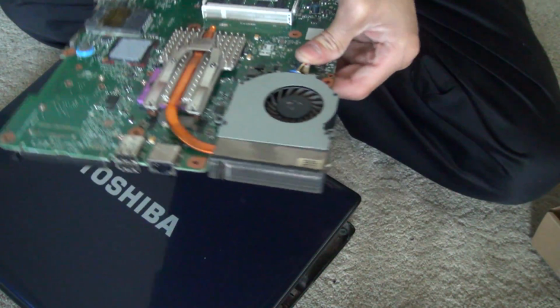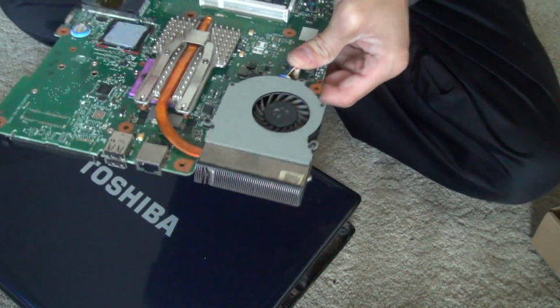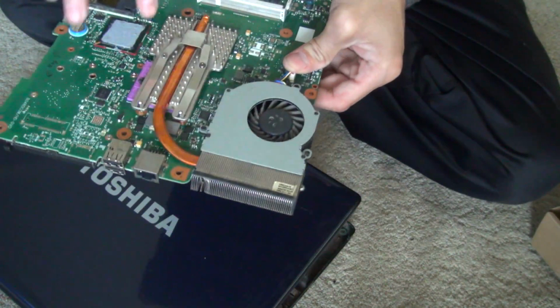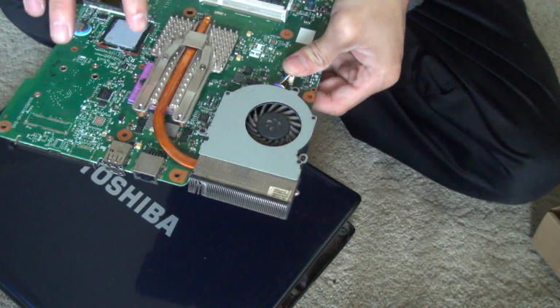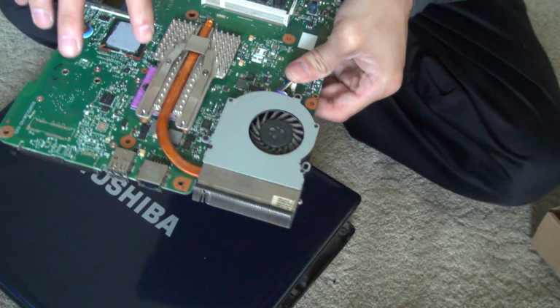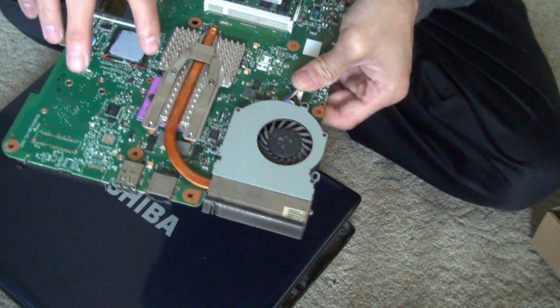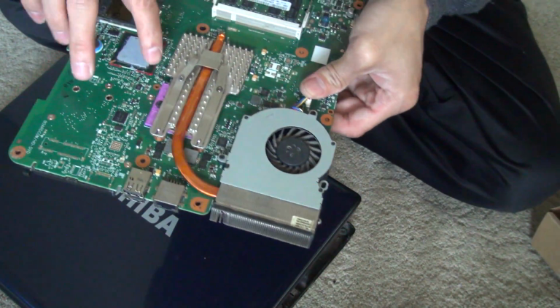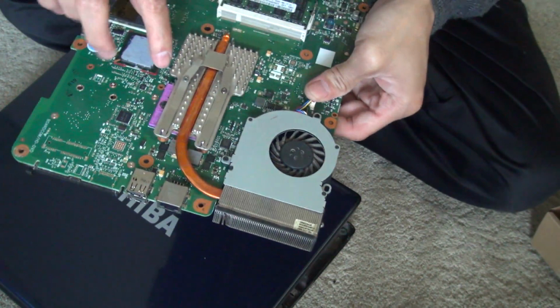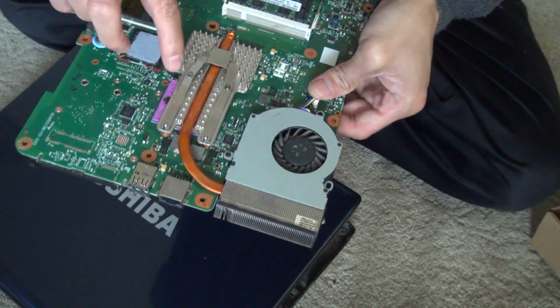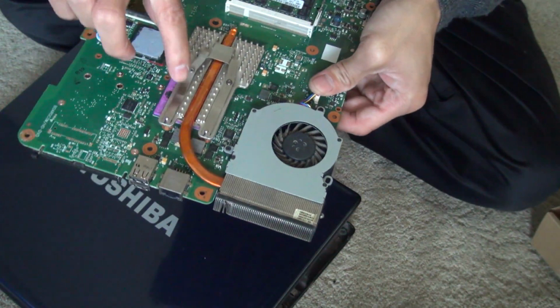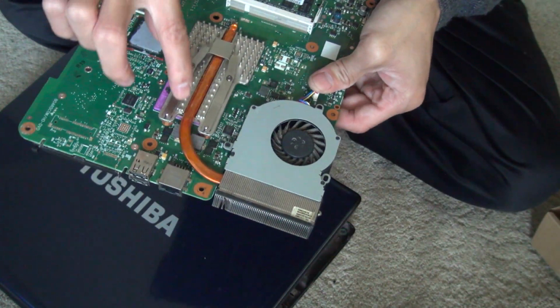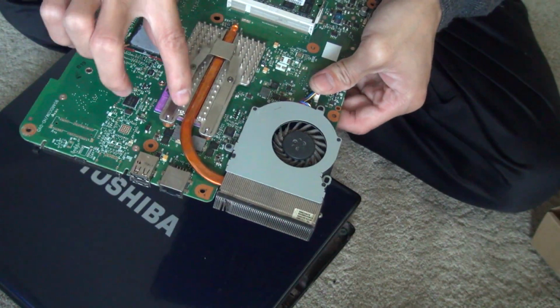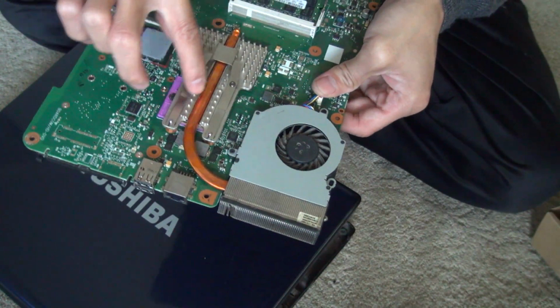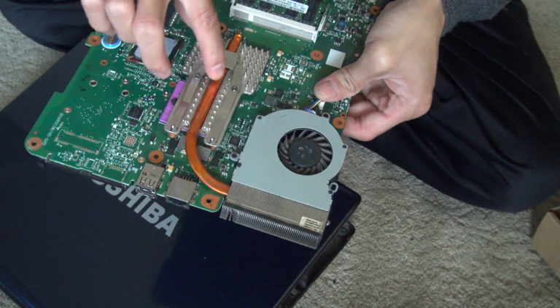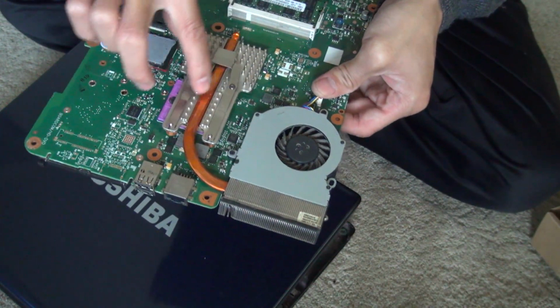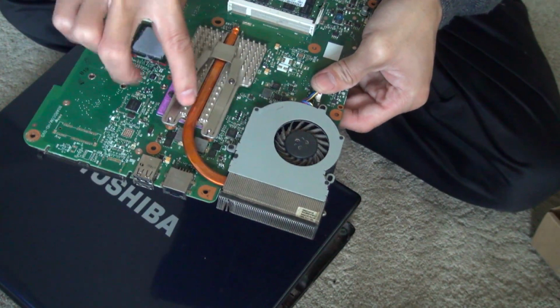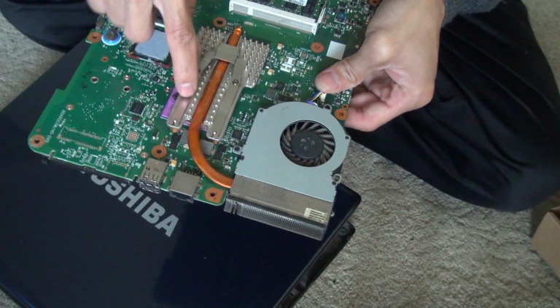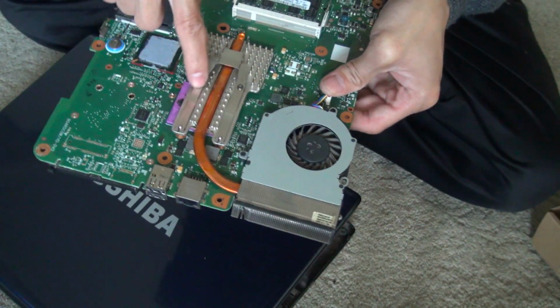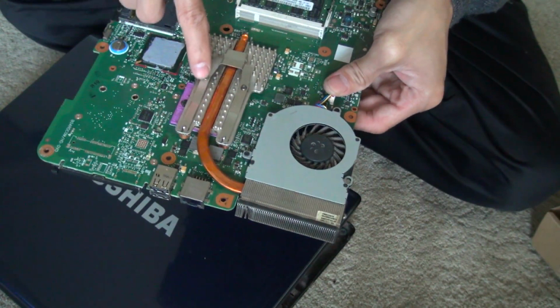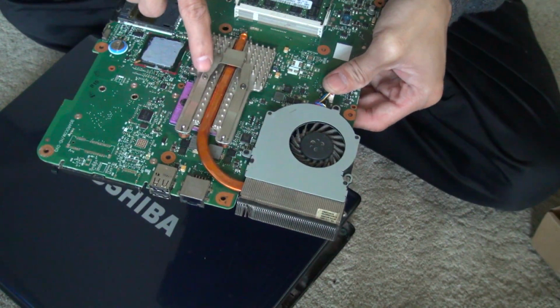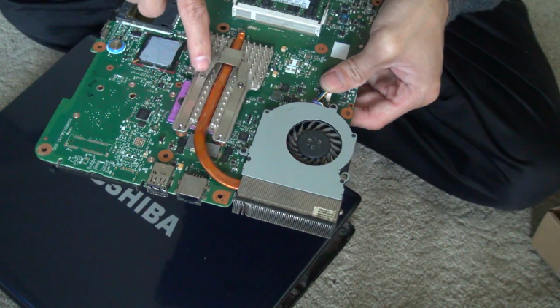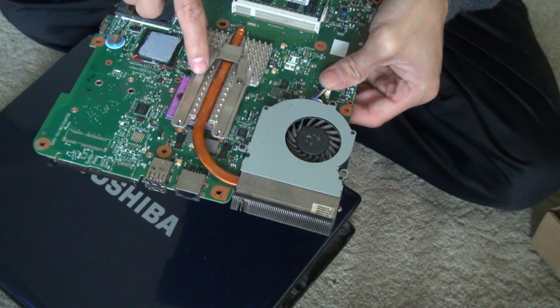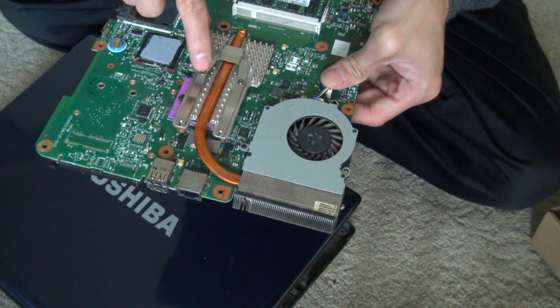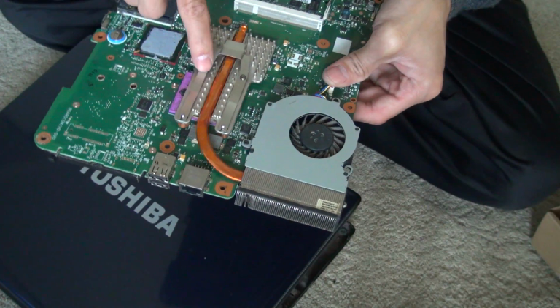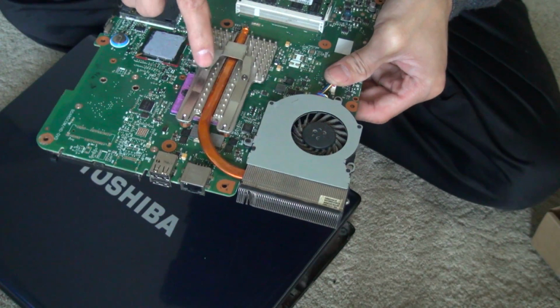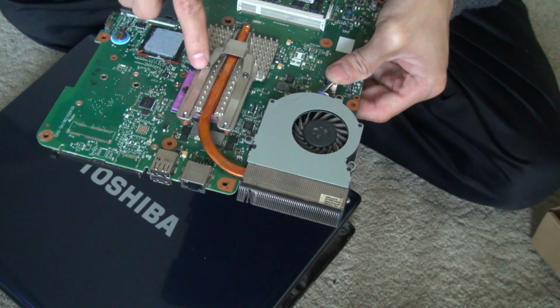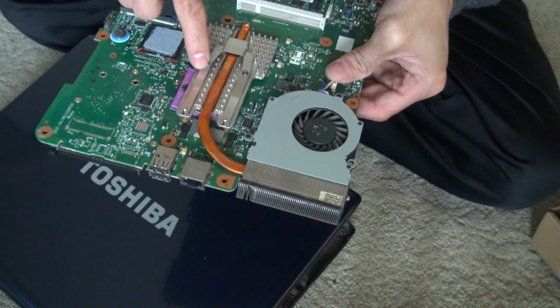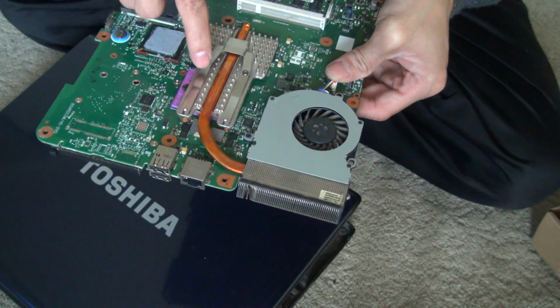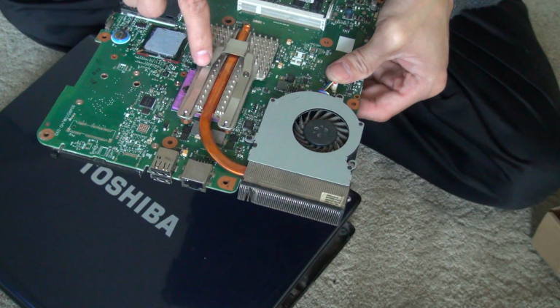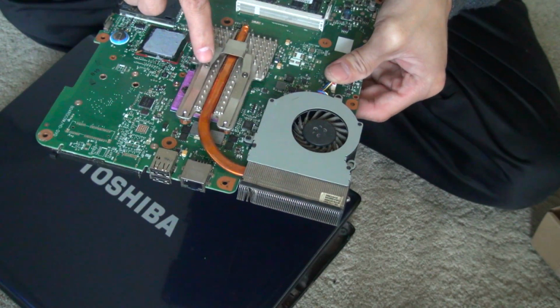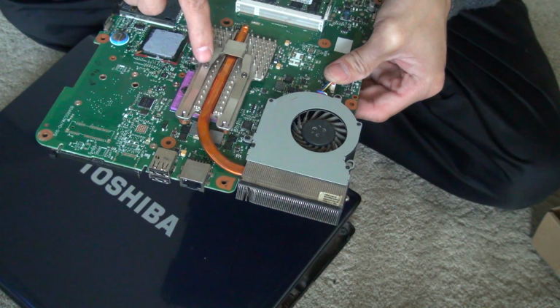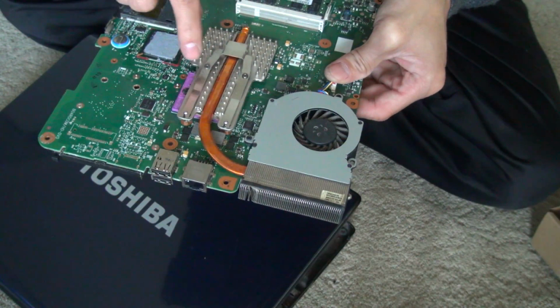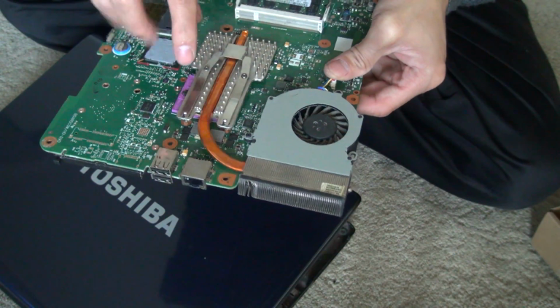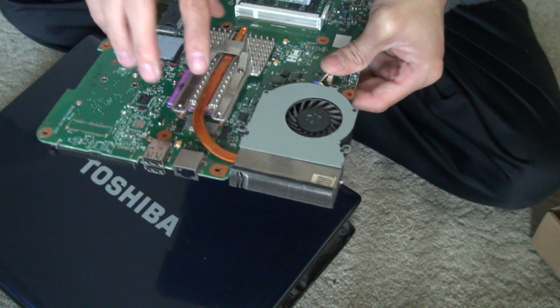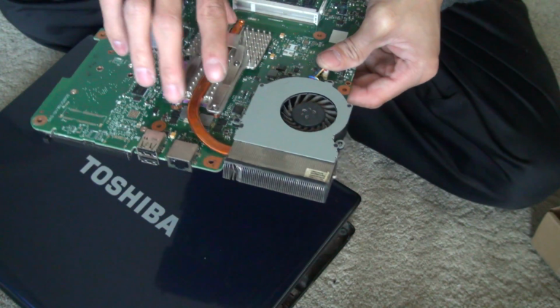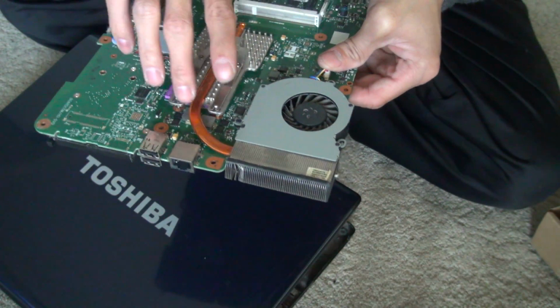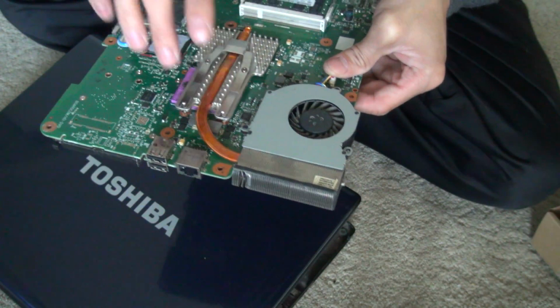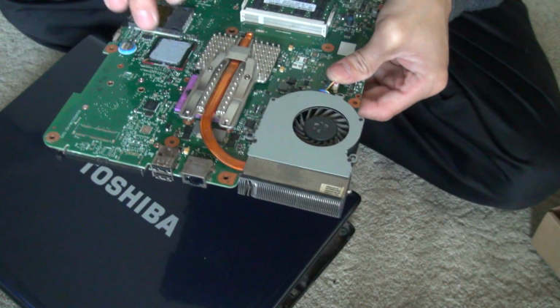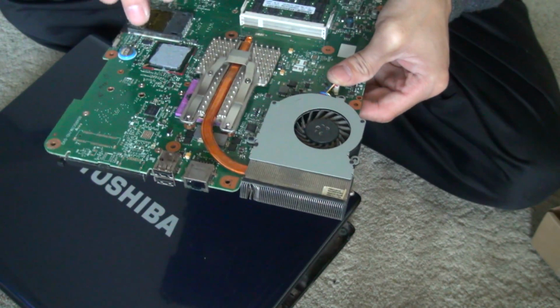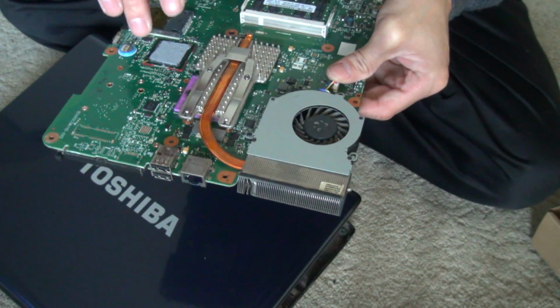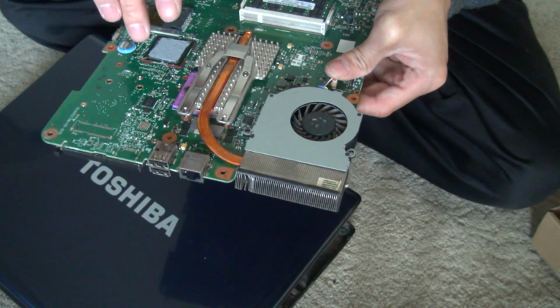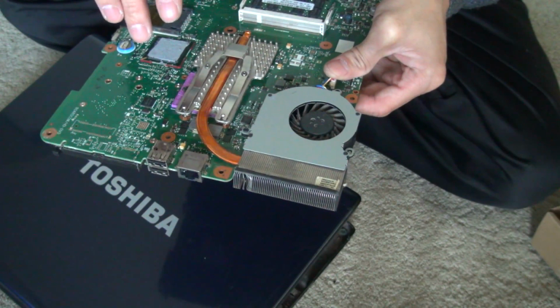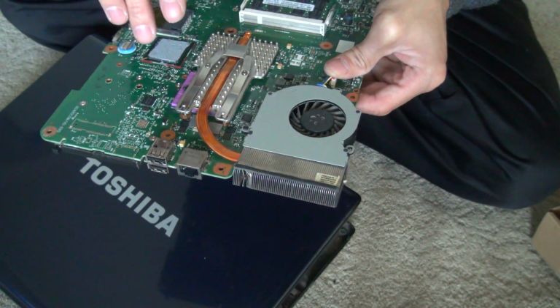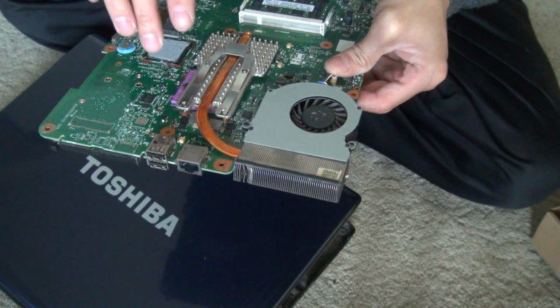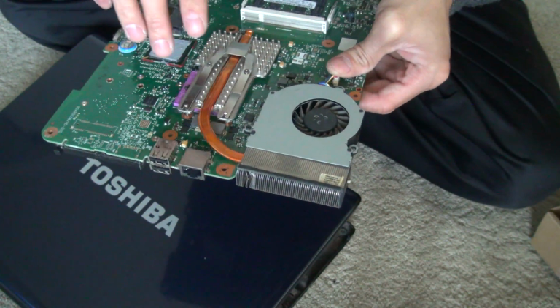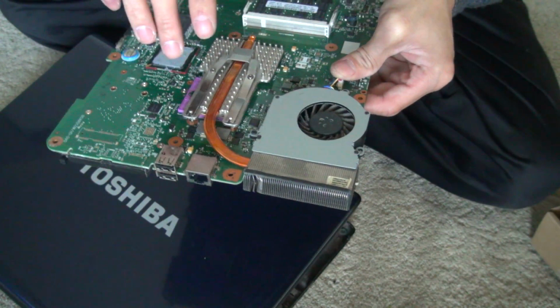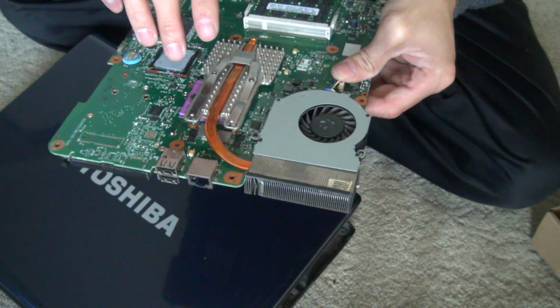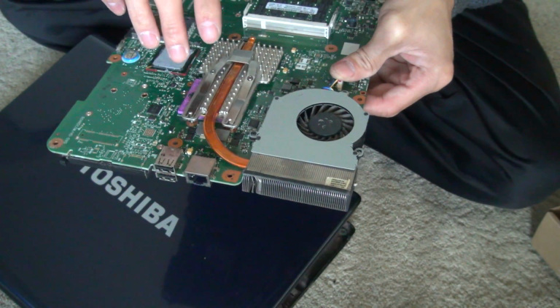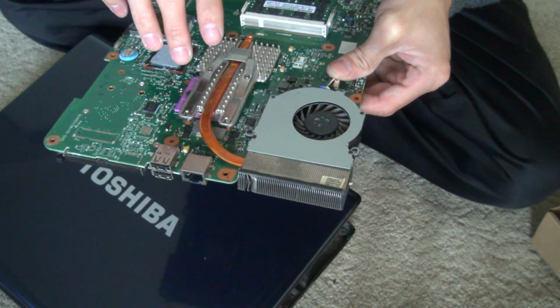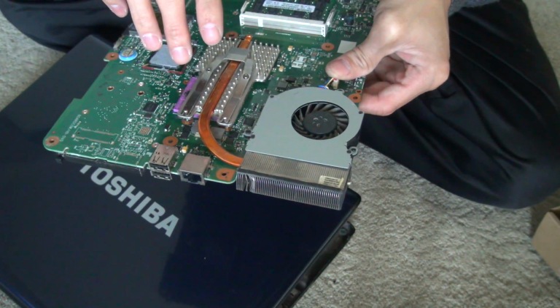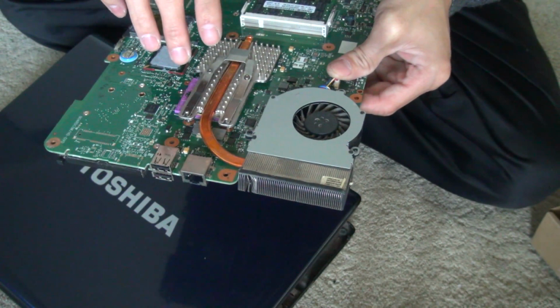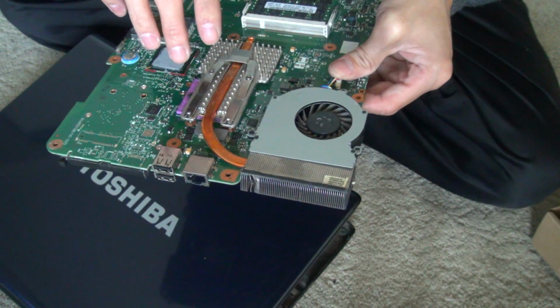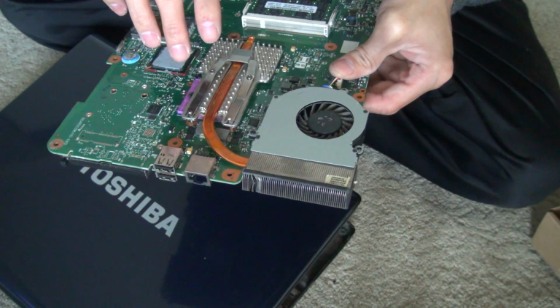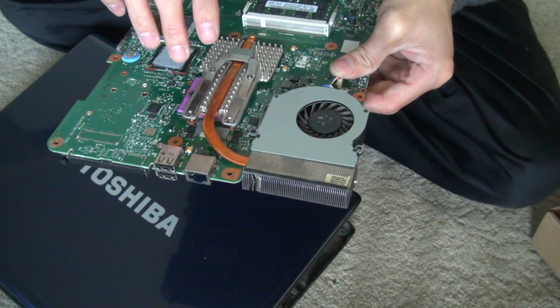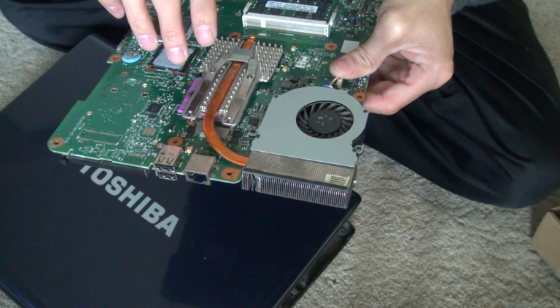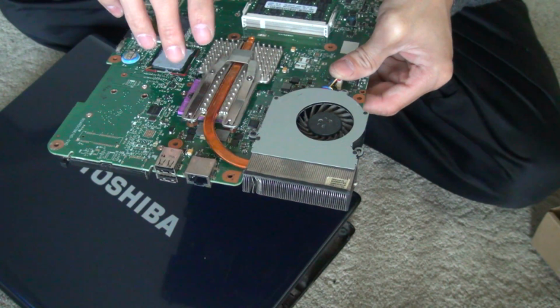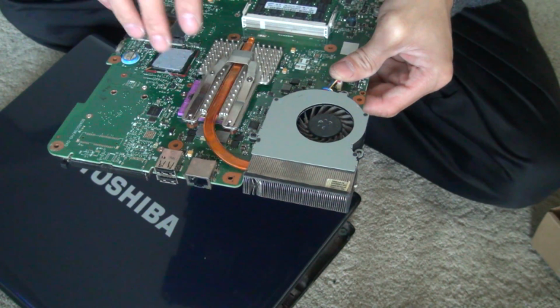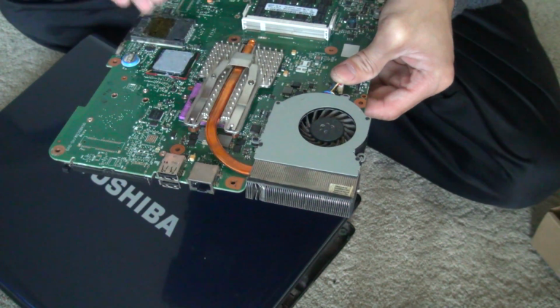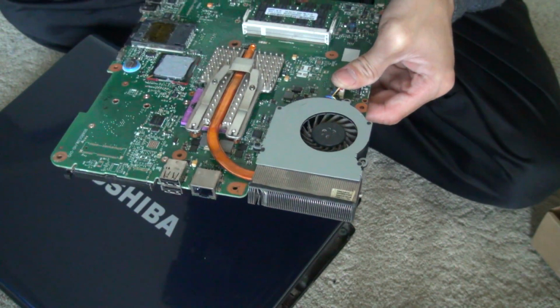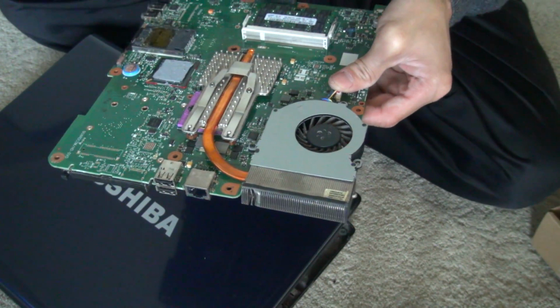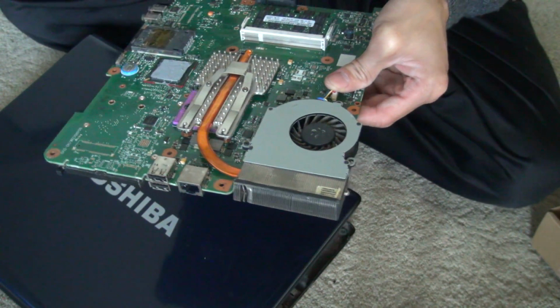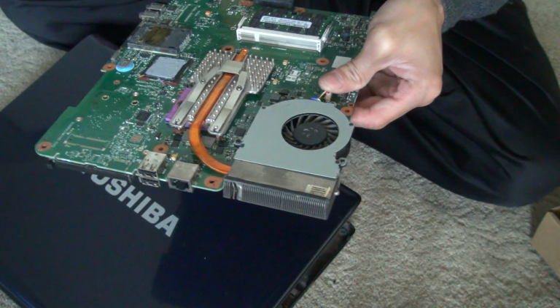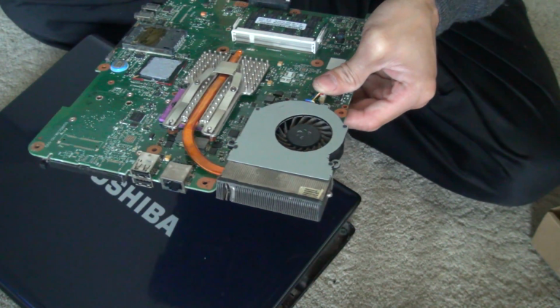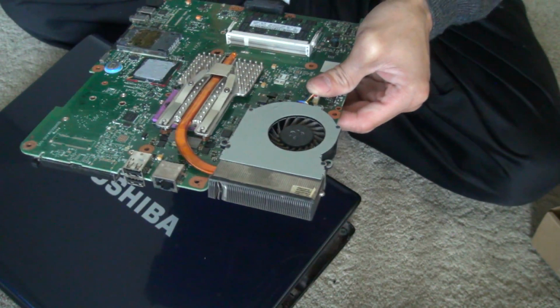There are a couple of screws on the heat sink pipe. Just remove it and add the thermal compound on it.